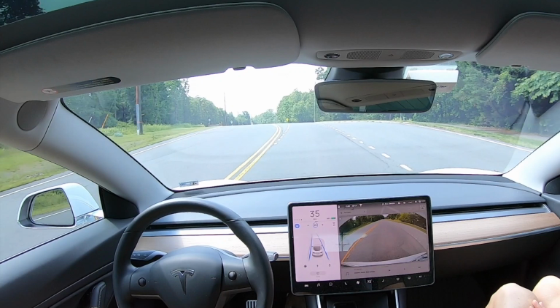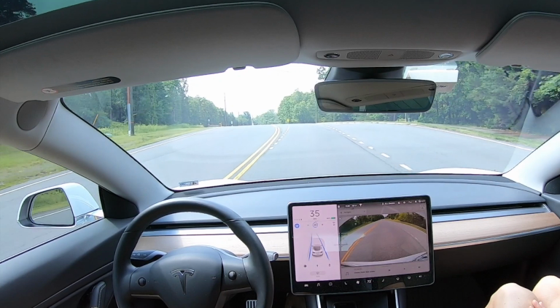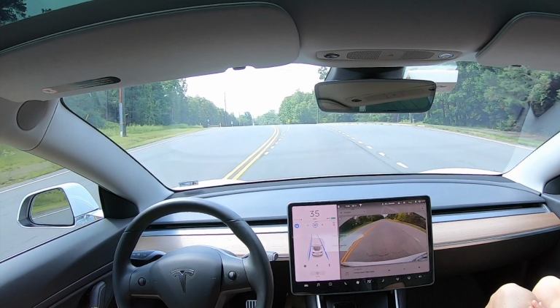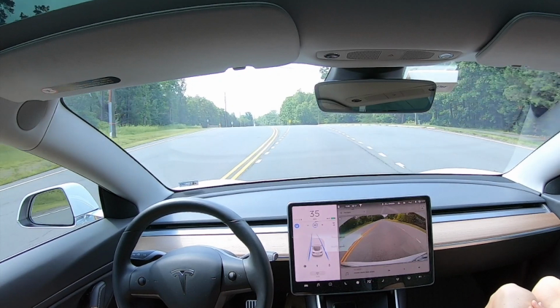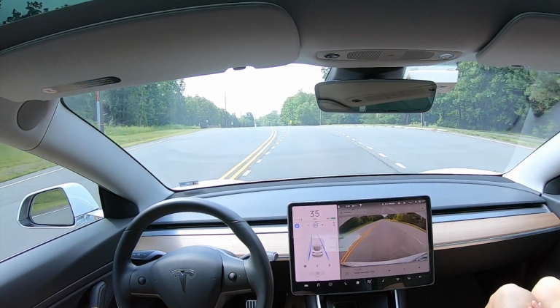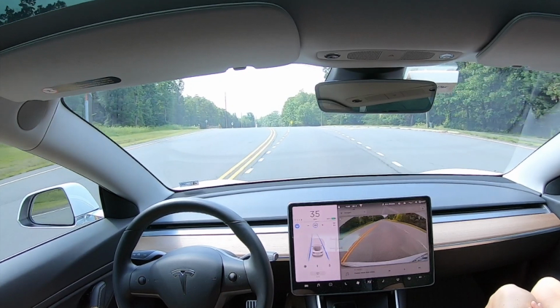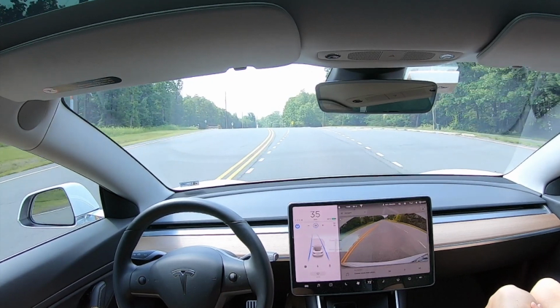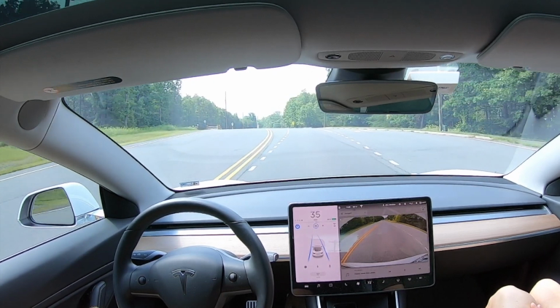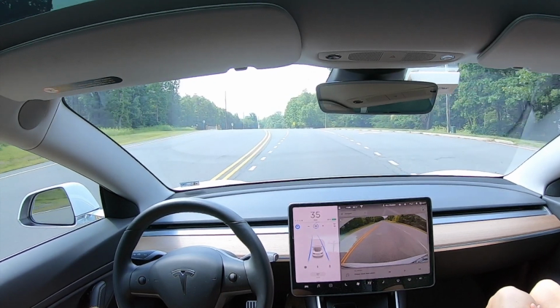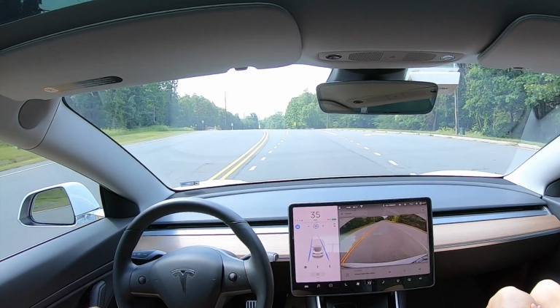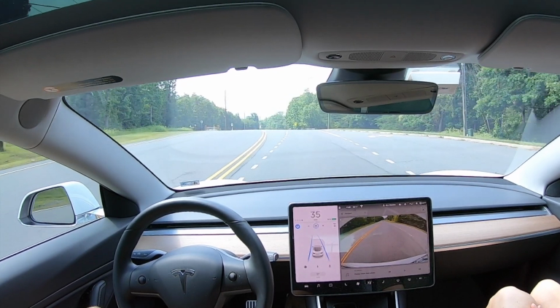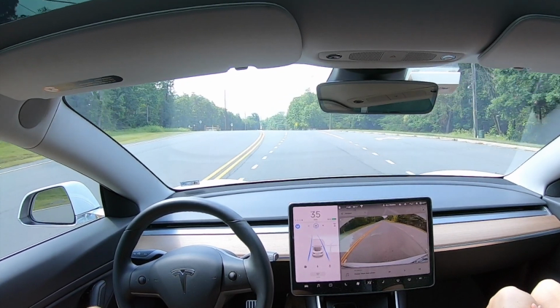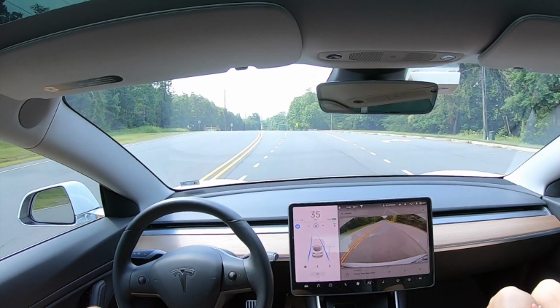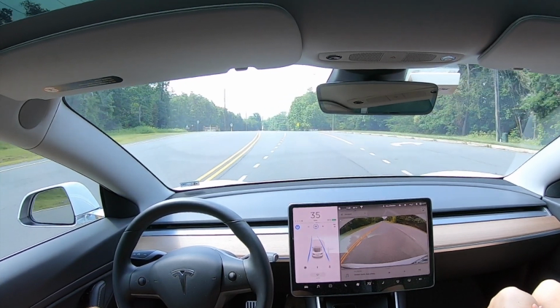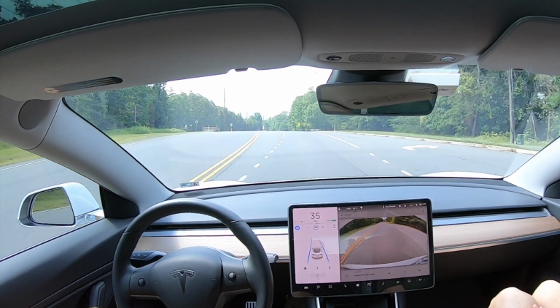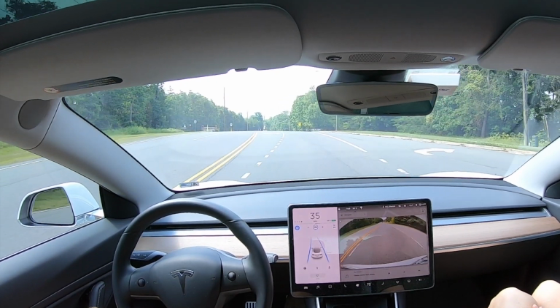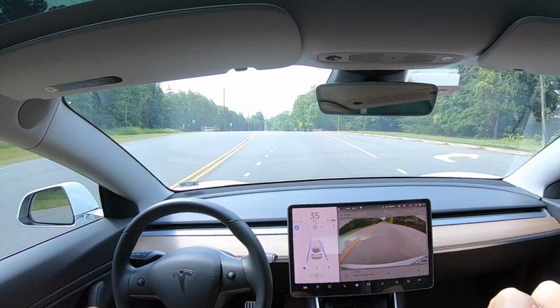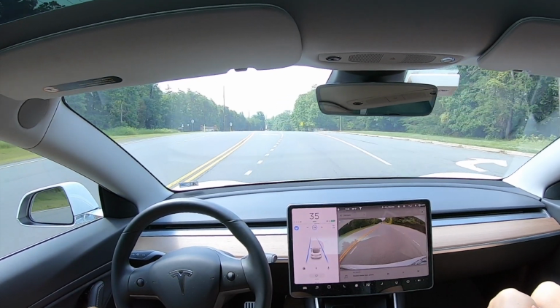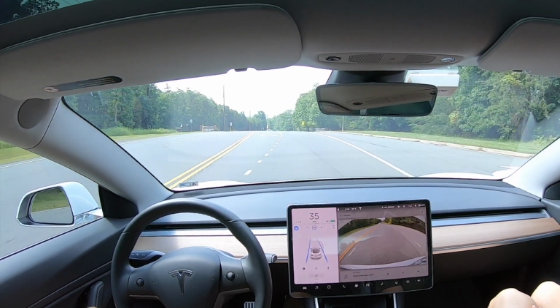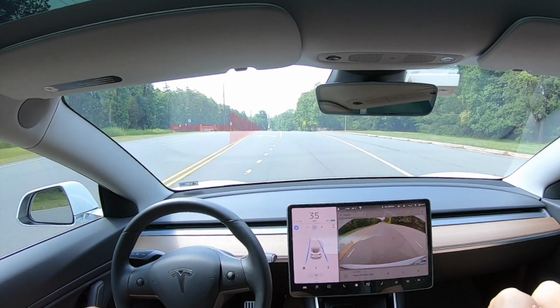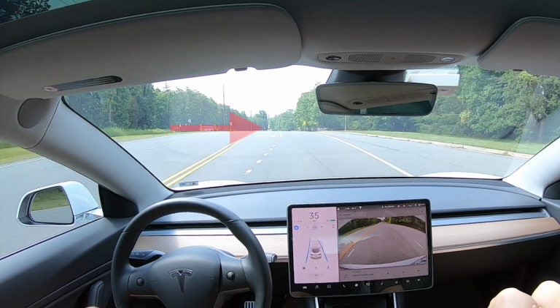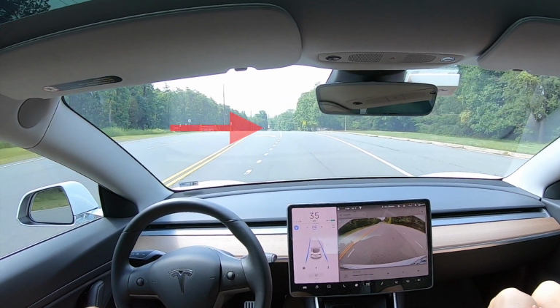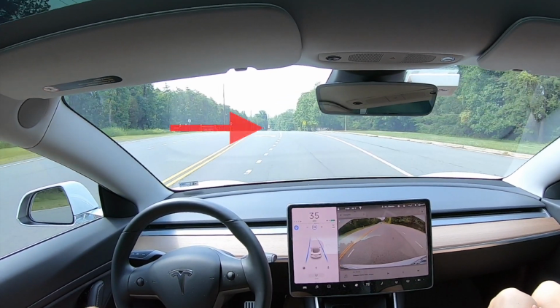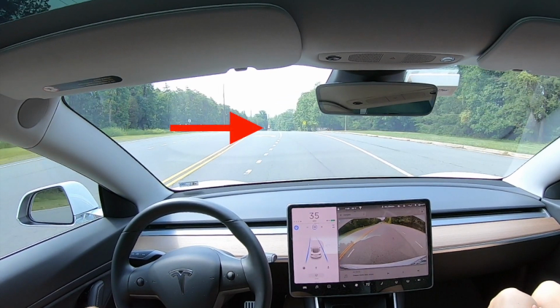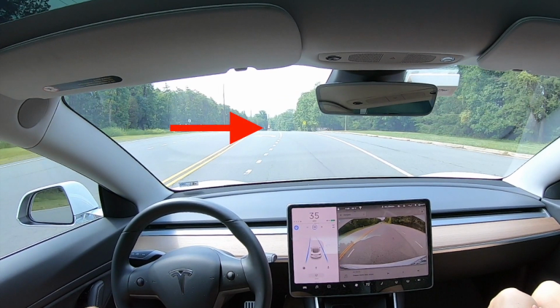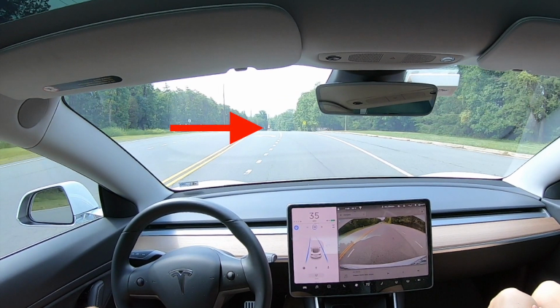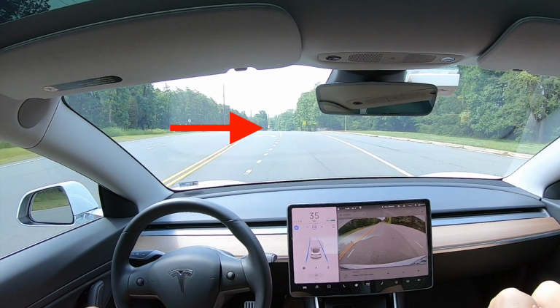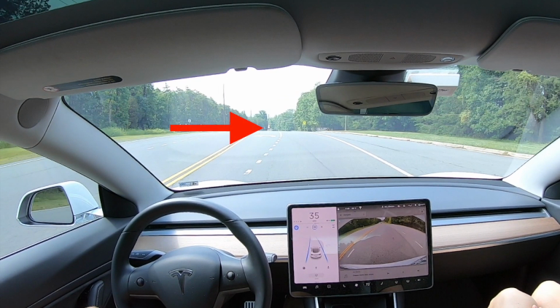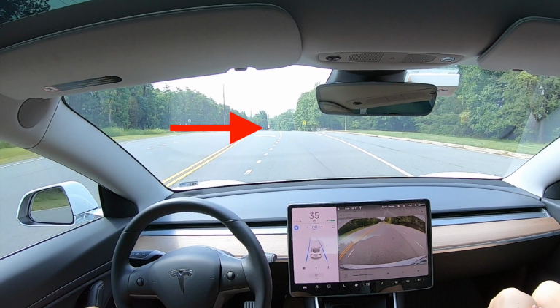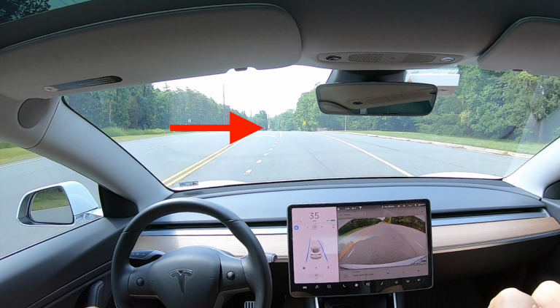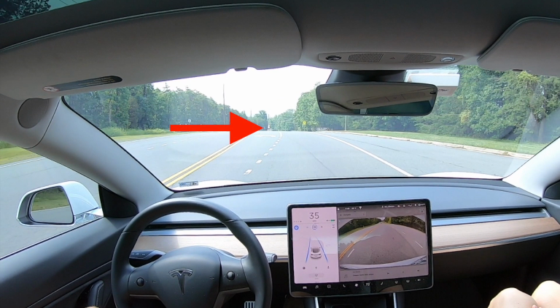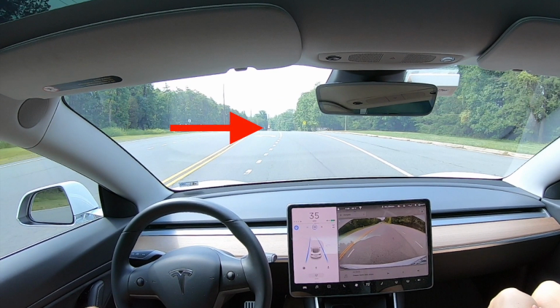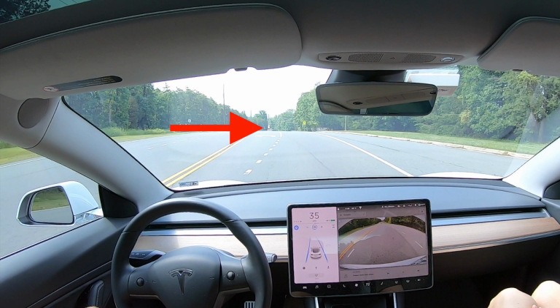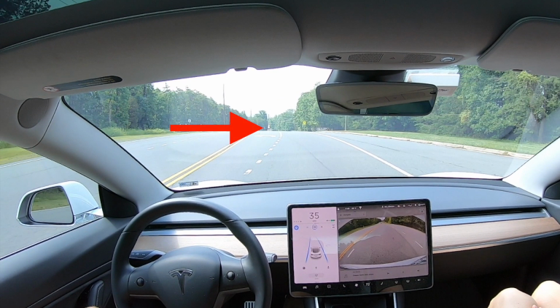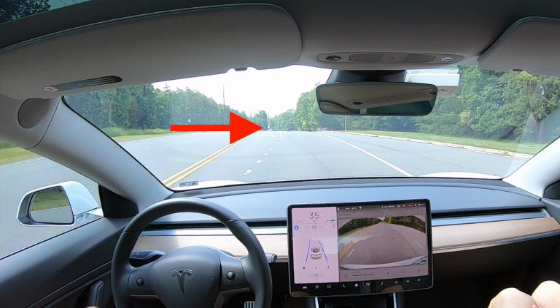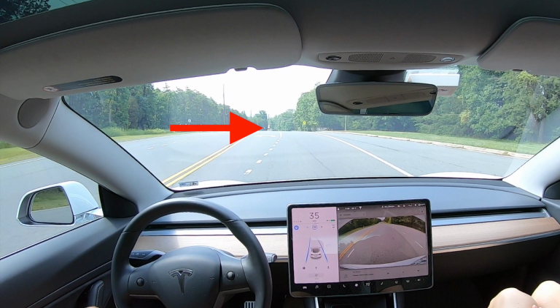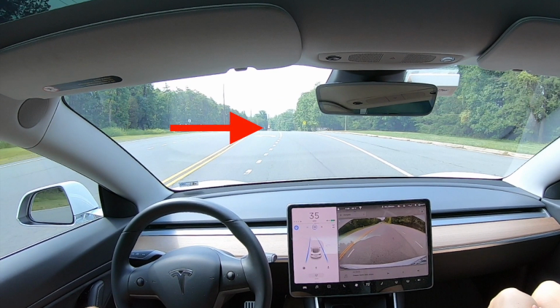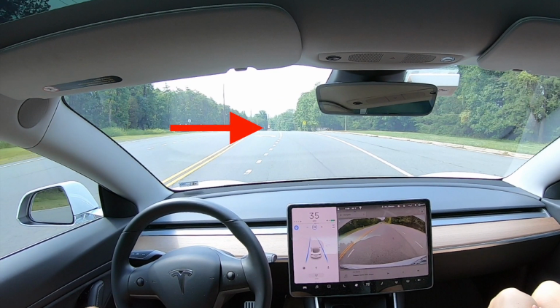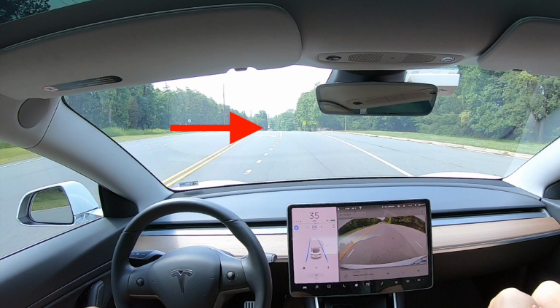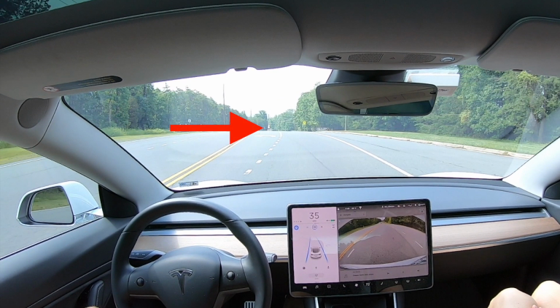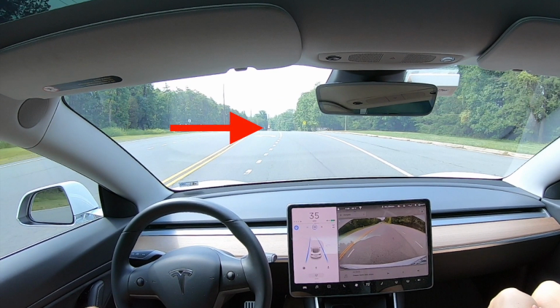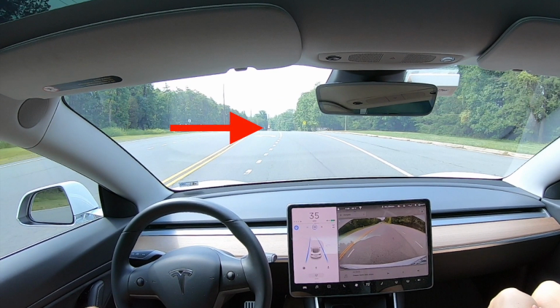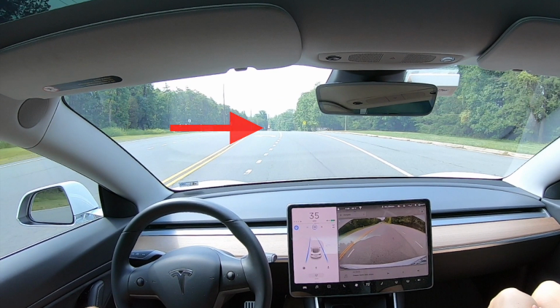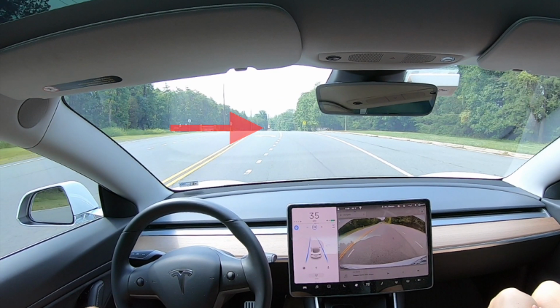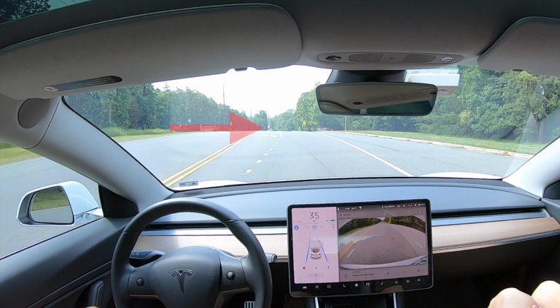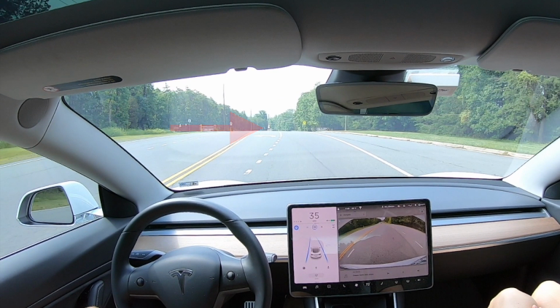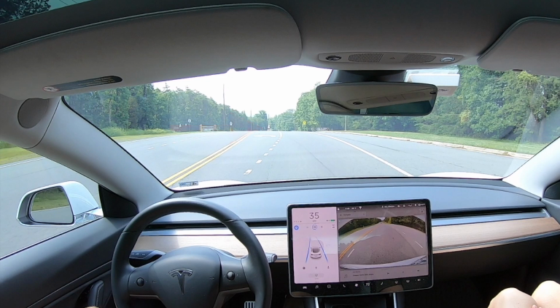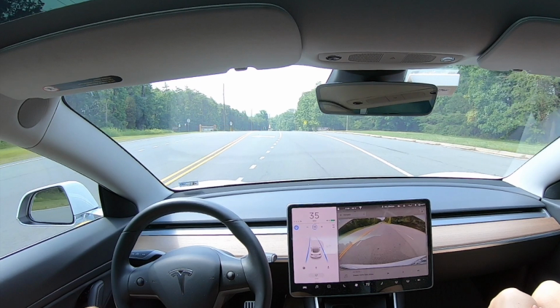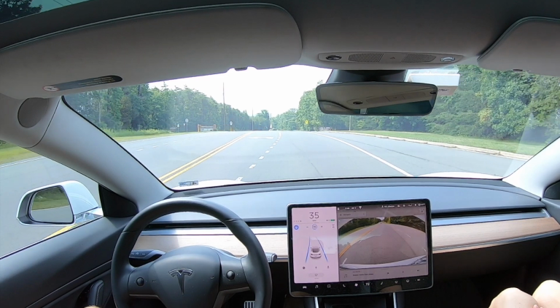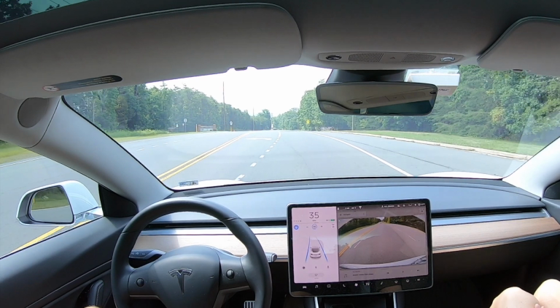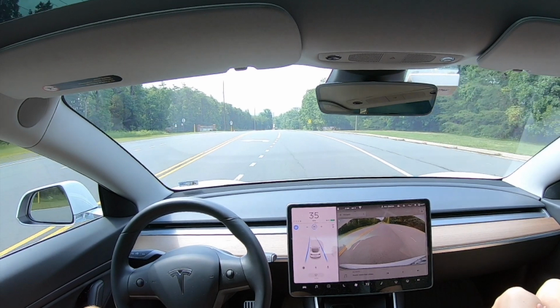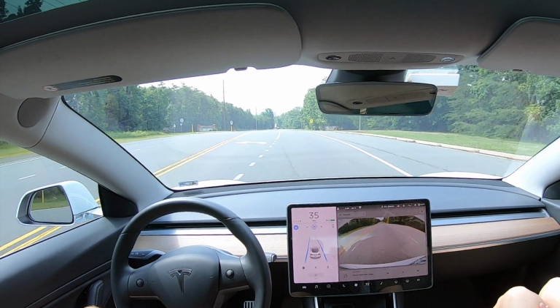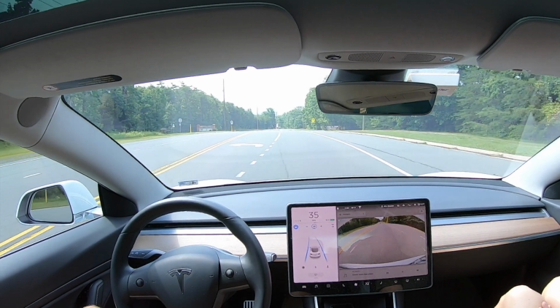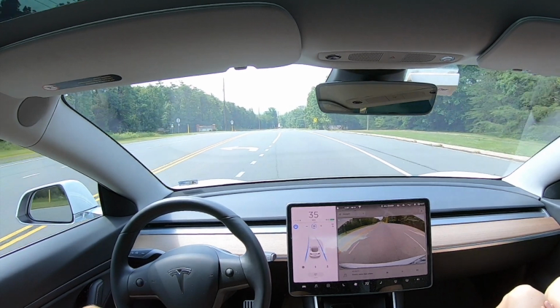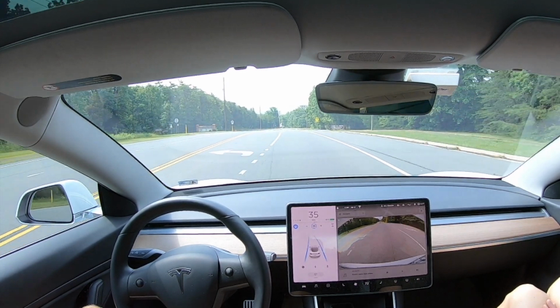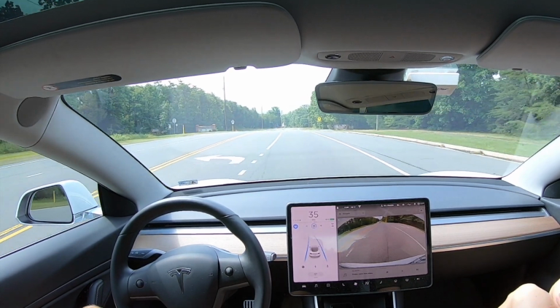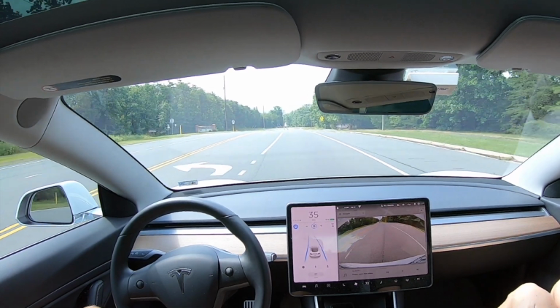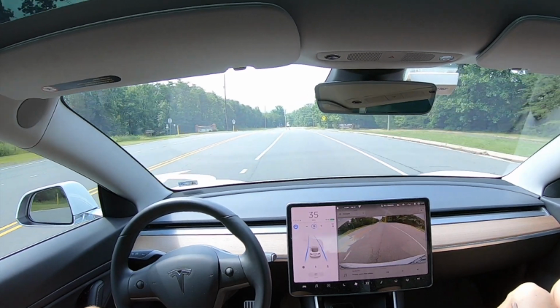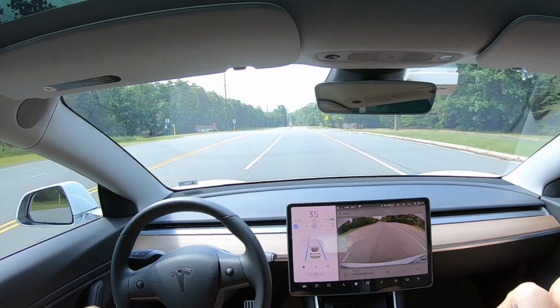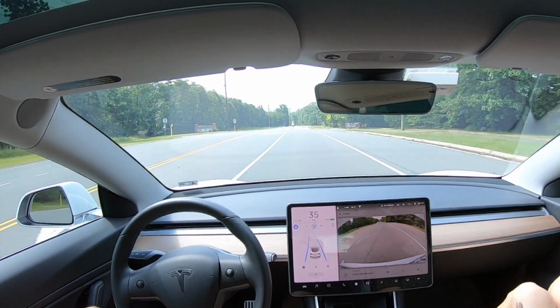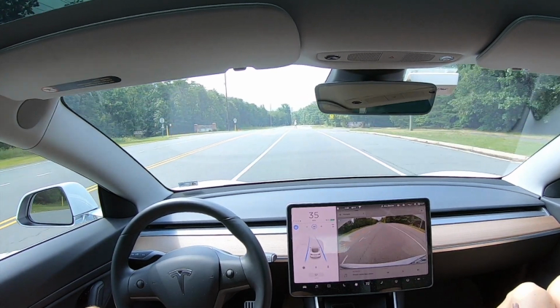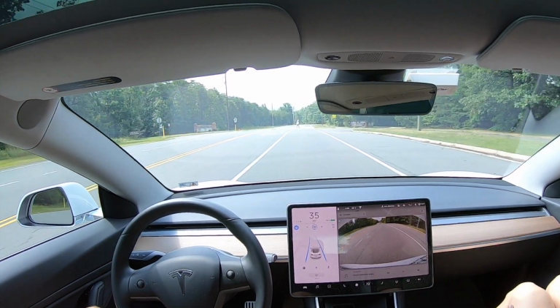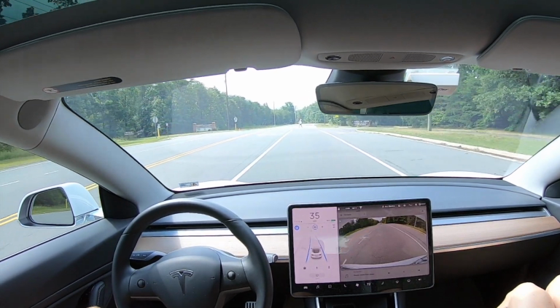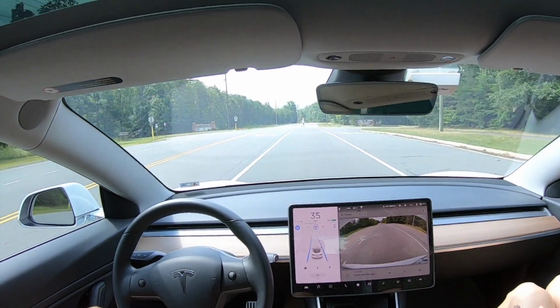Hey, what's going on YouTube? Will here from All Electric, back again with a quick video on autopilot. Oh my gosh, oh my gosh, oh my gosh.